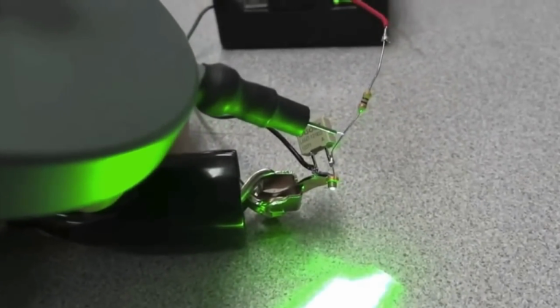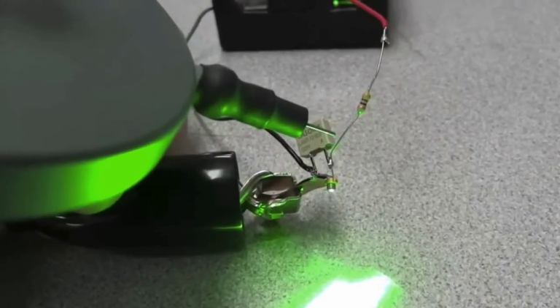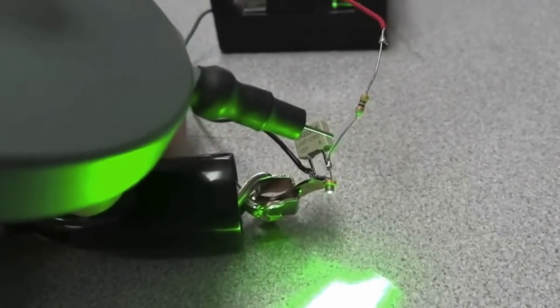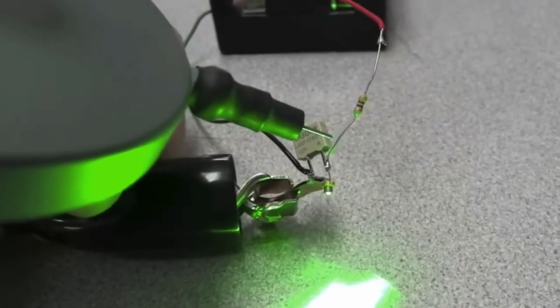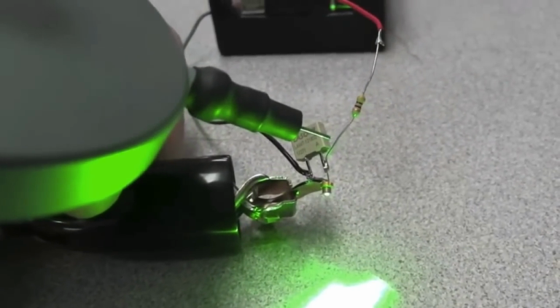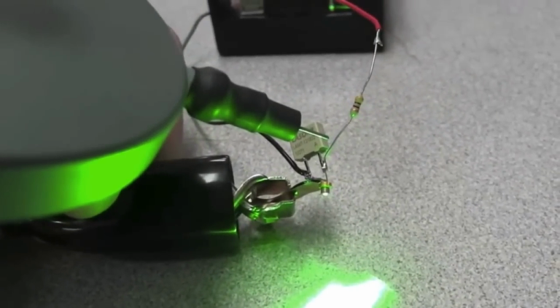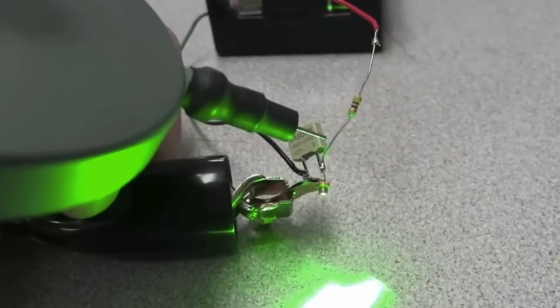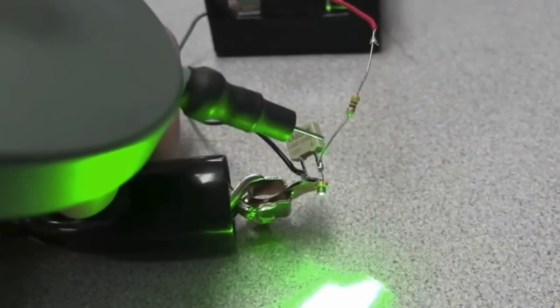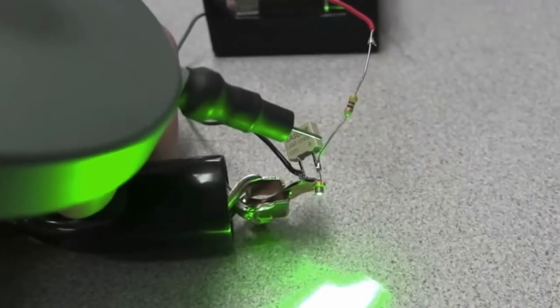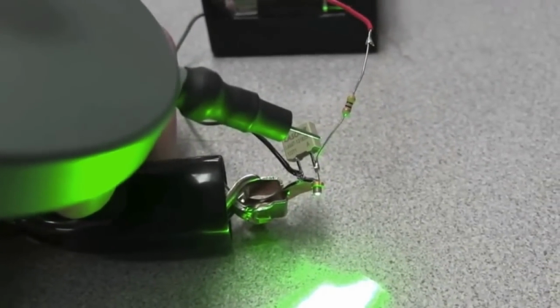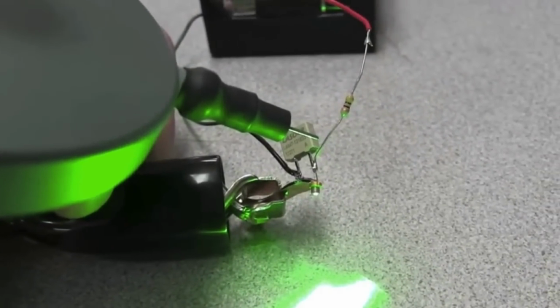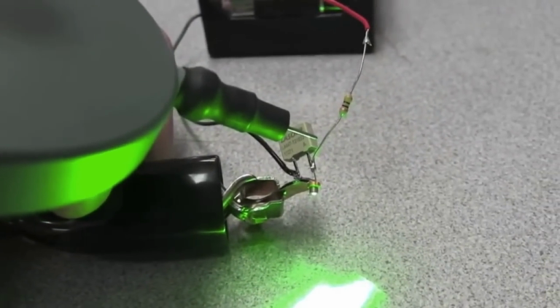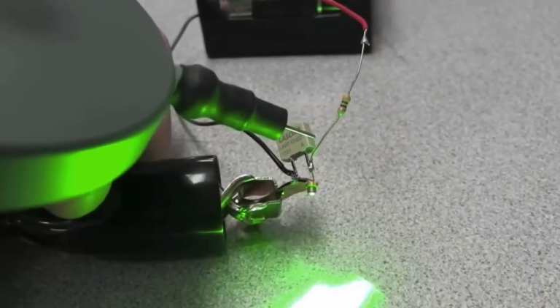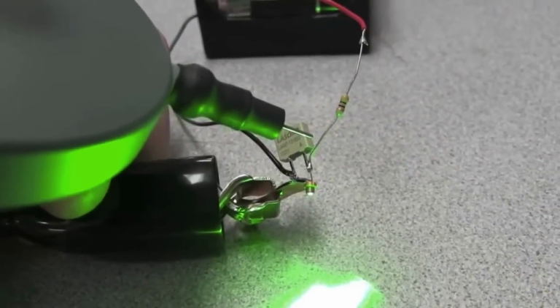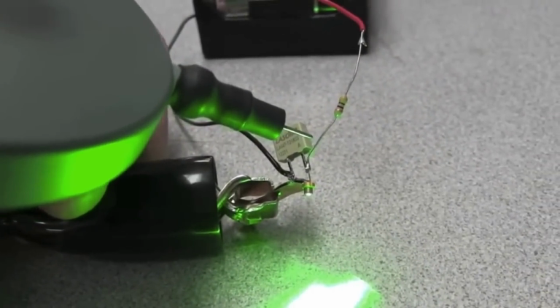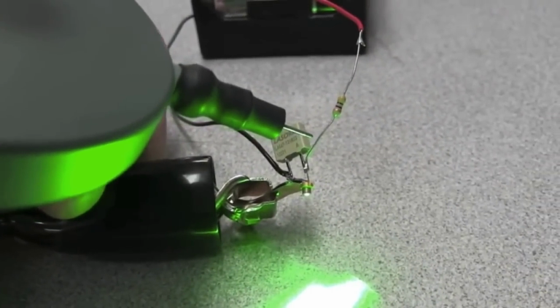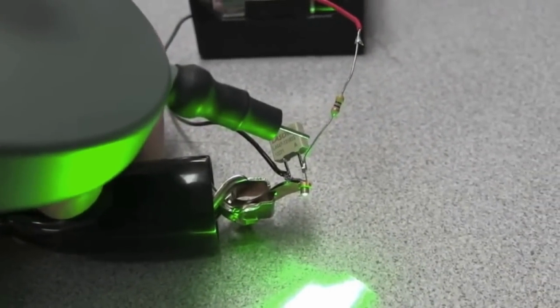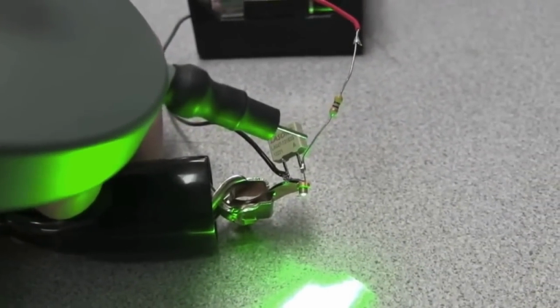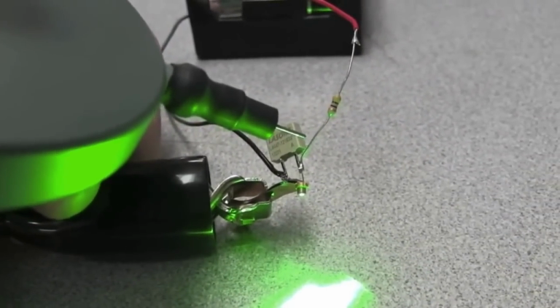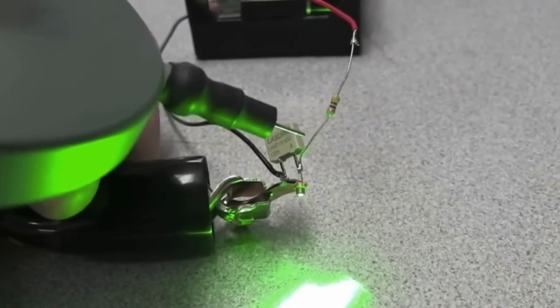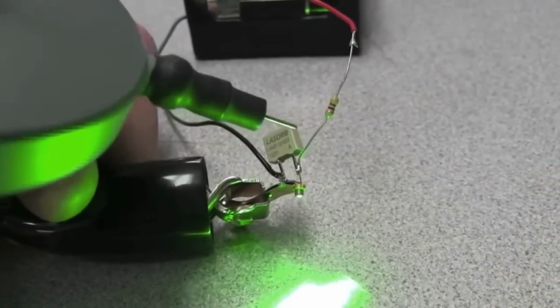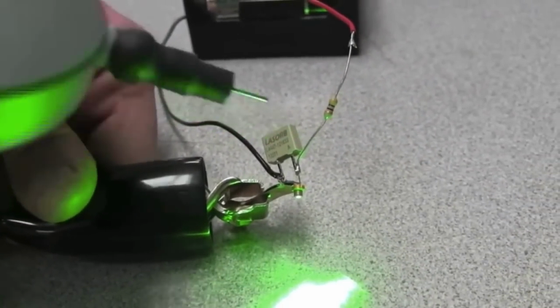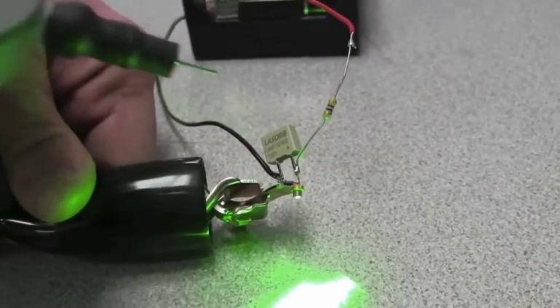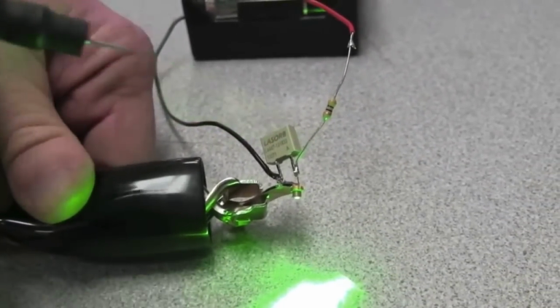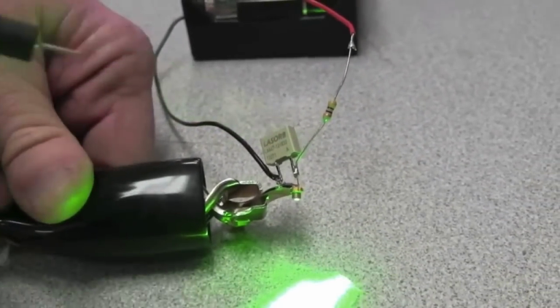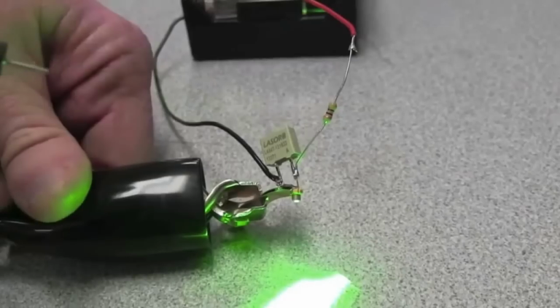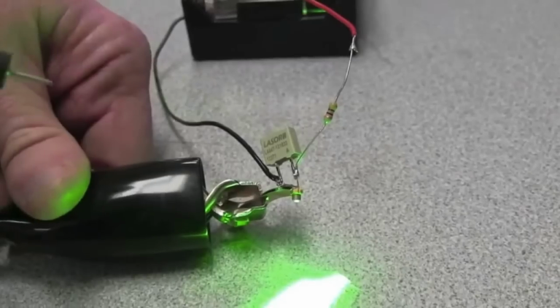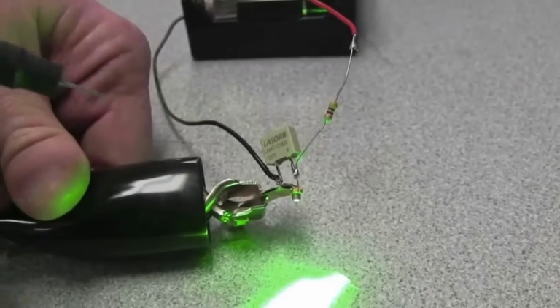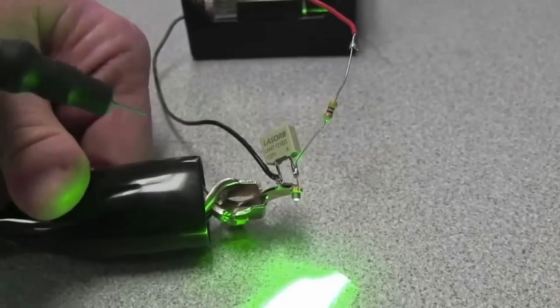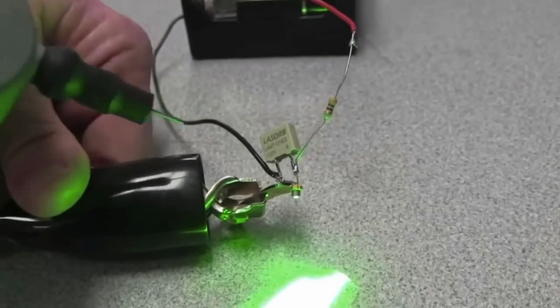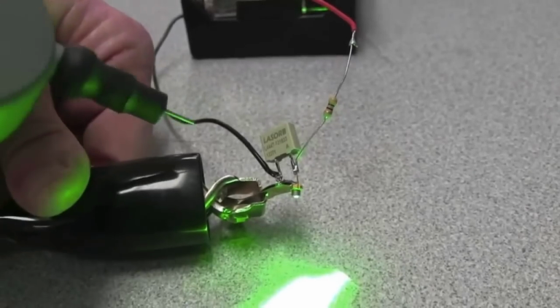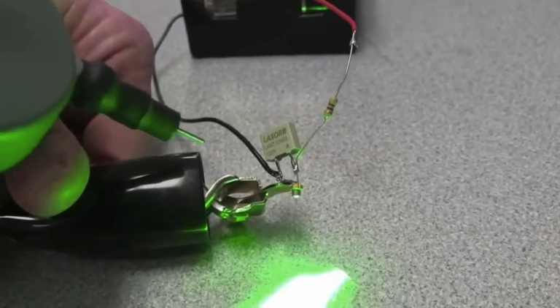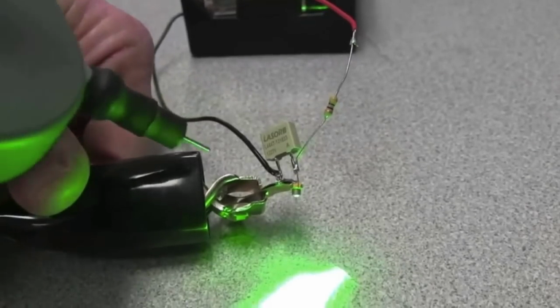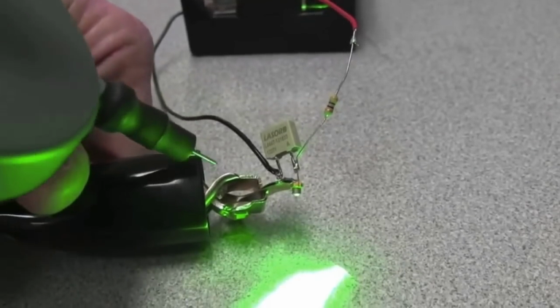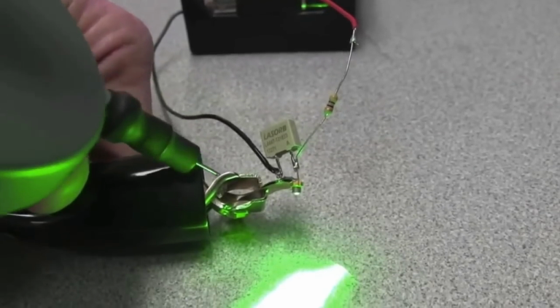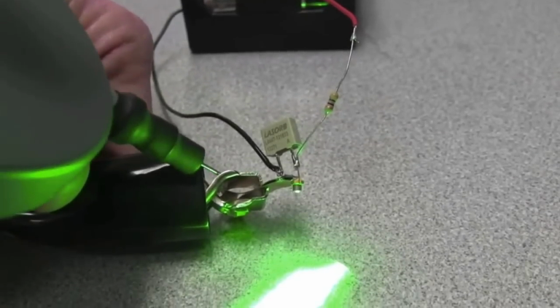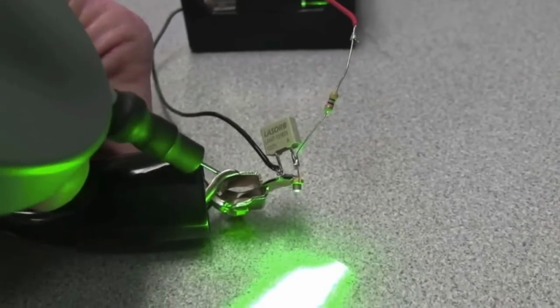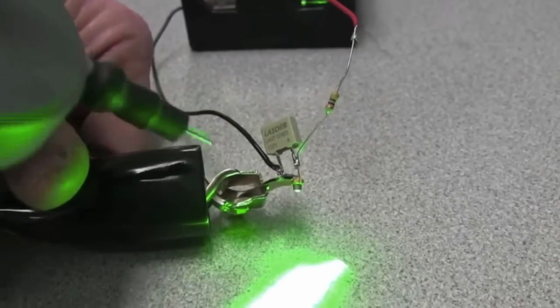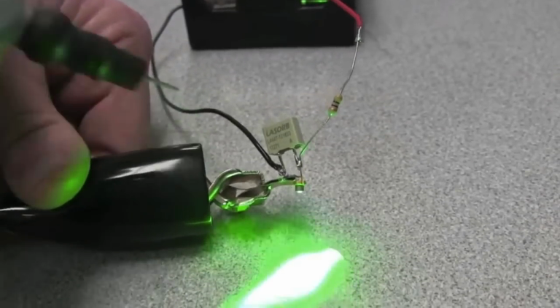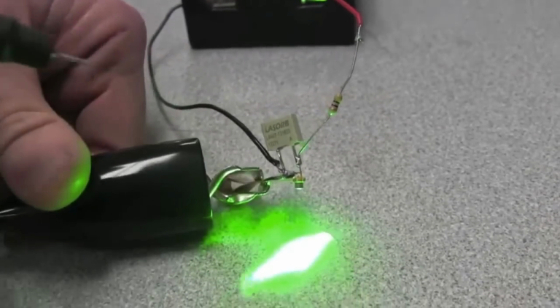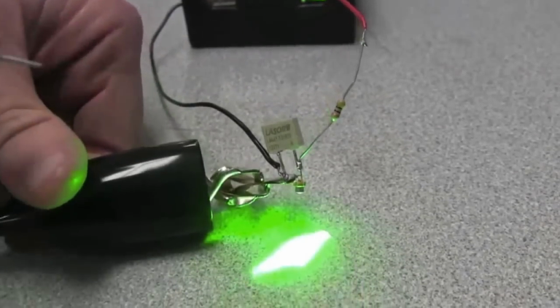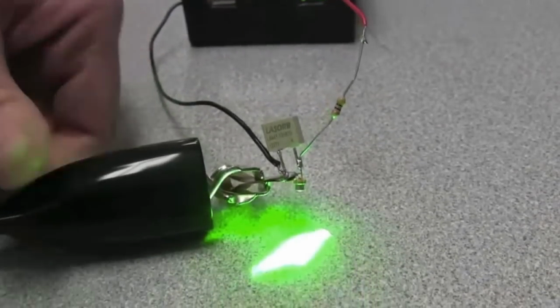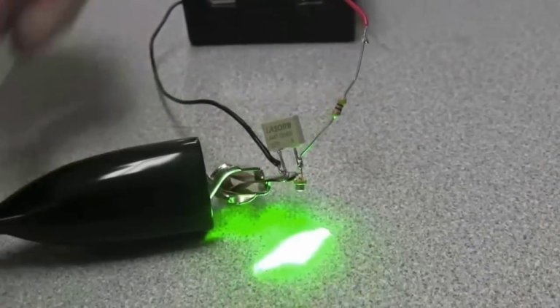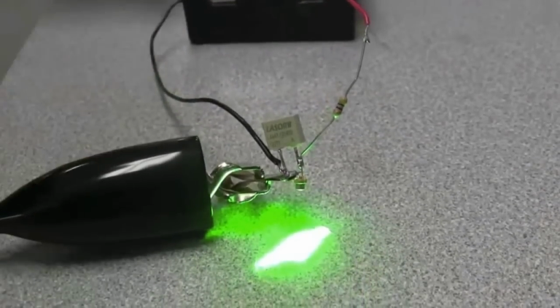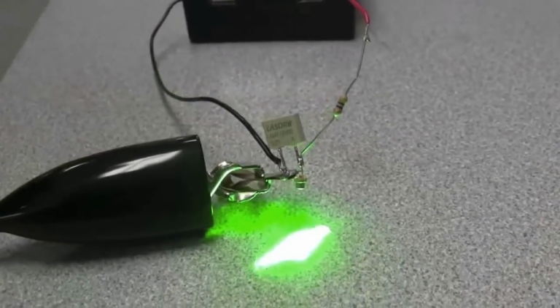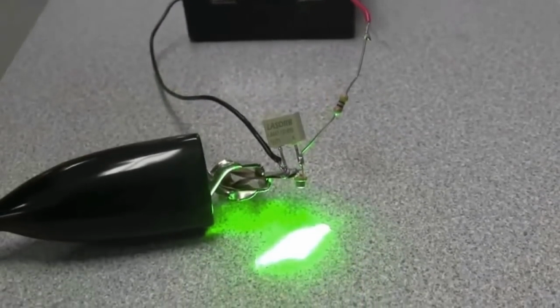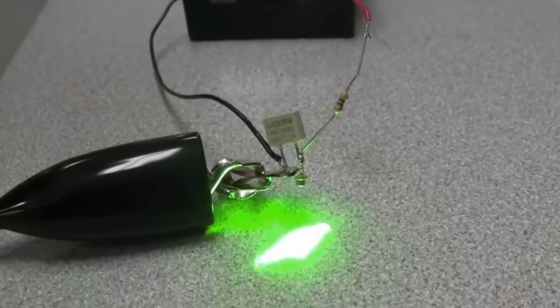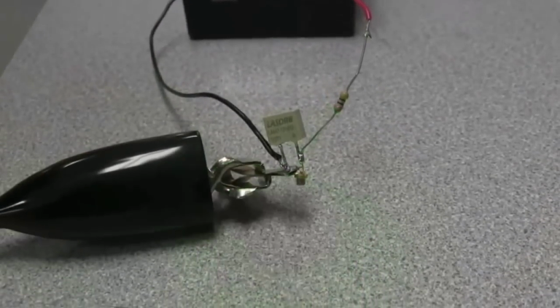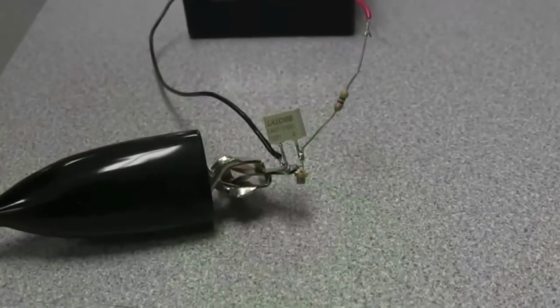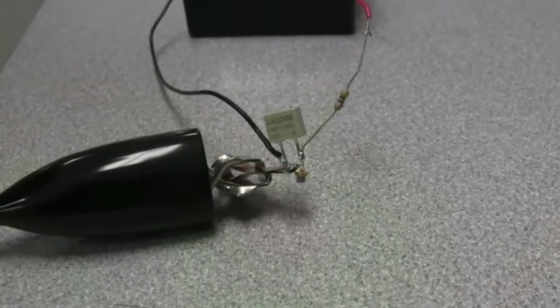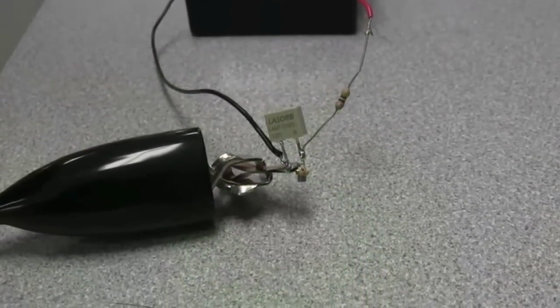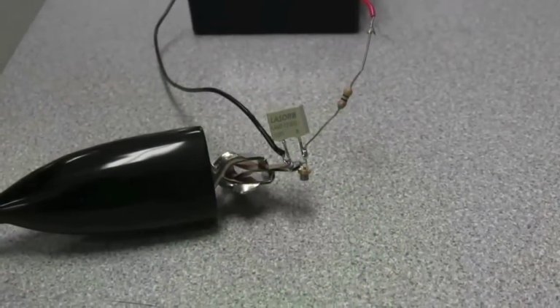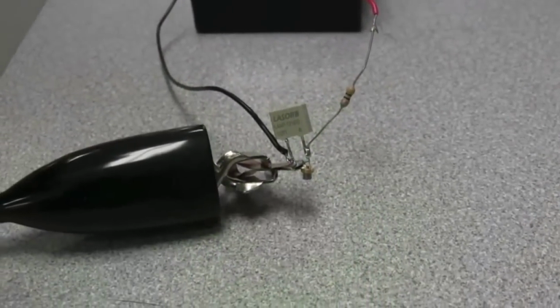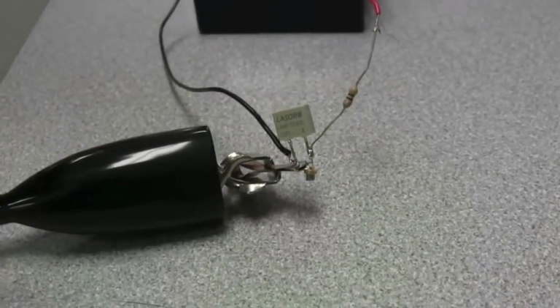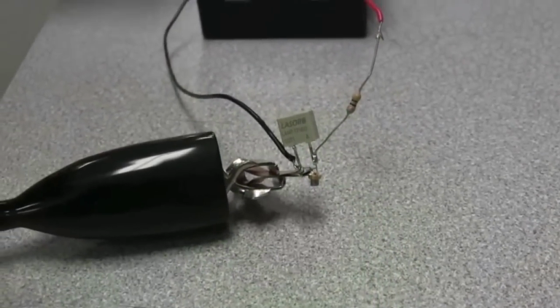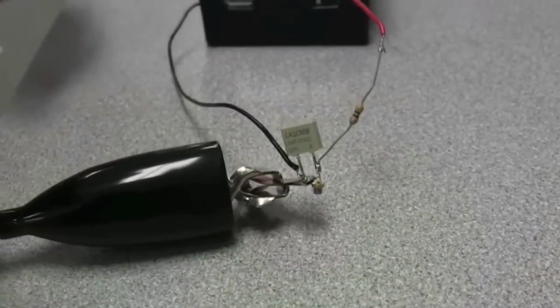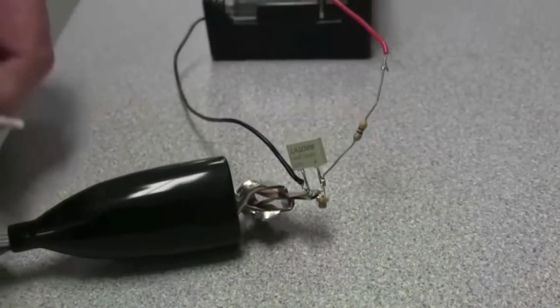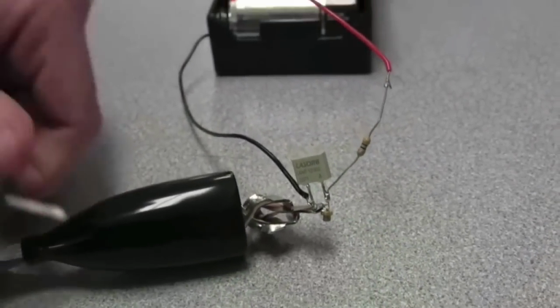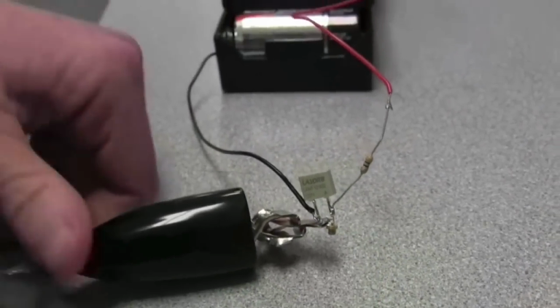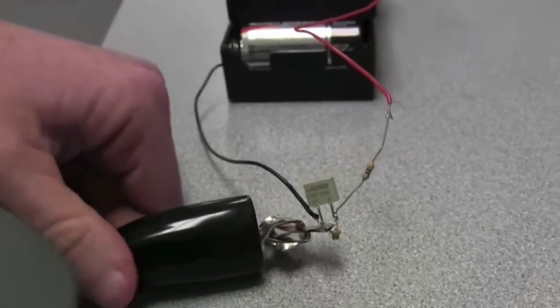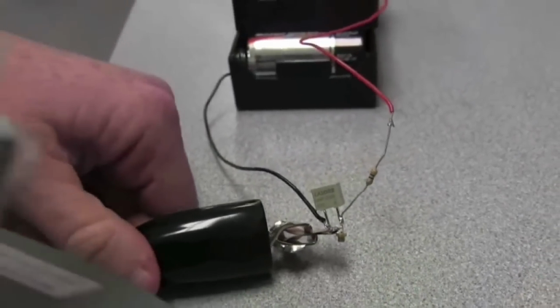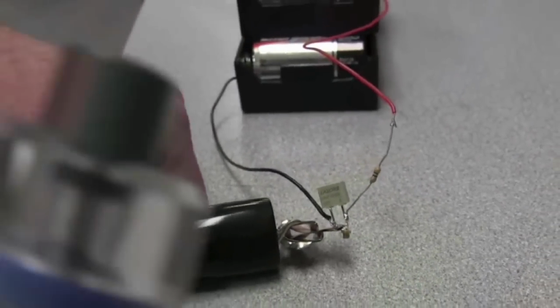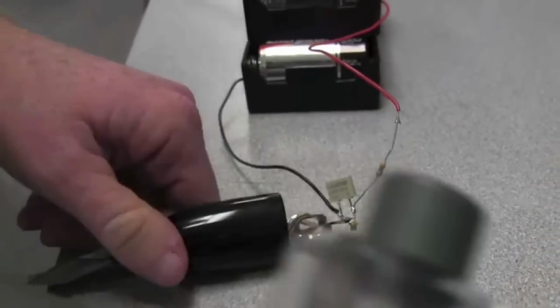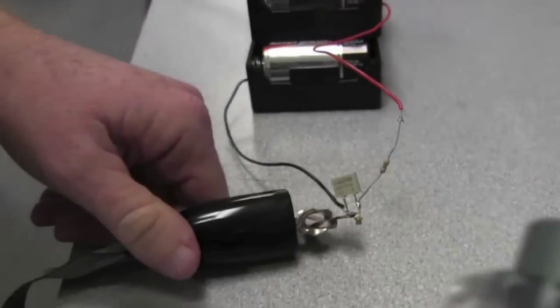You can see those sparks flying — no problem at all on the laser diode.